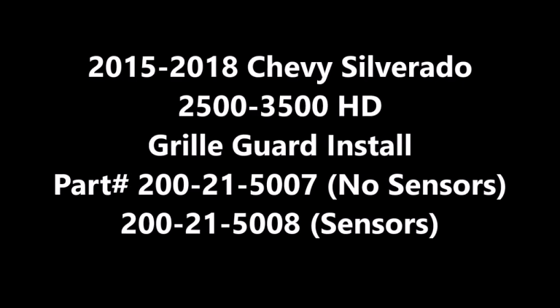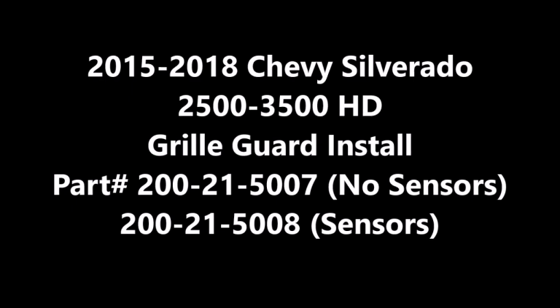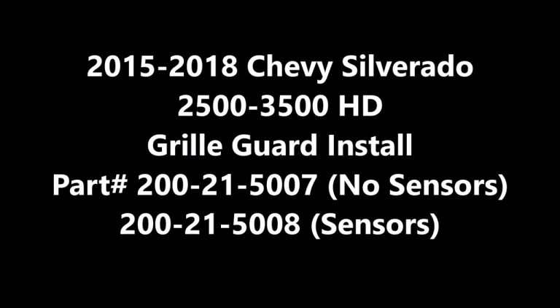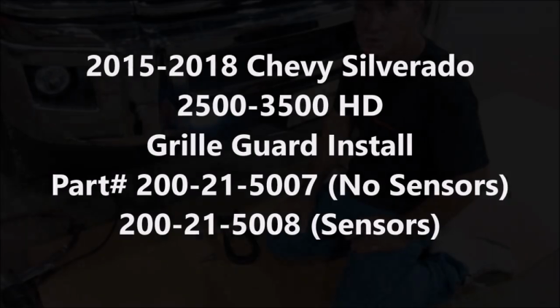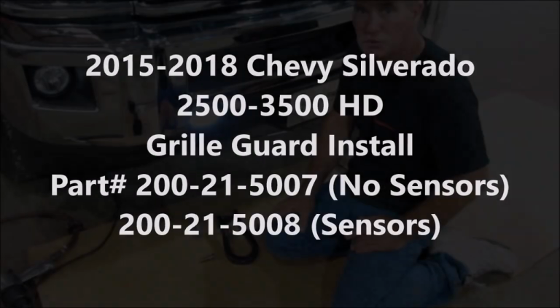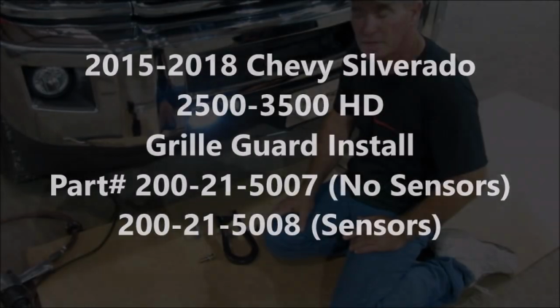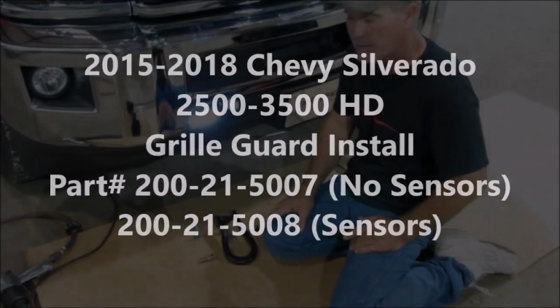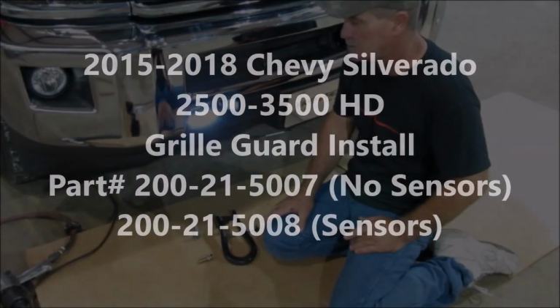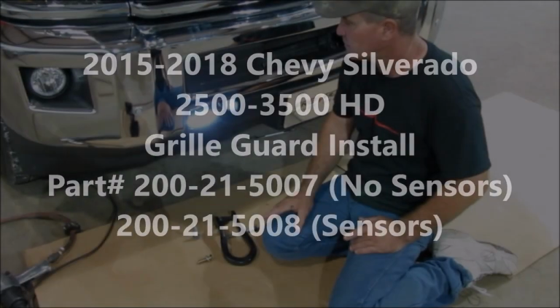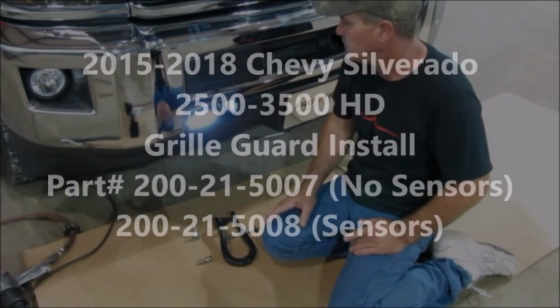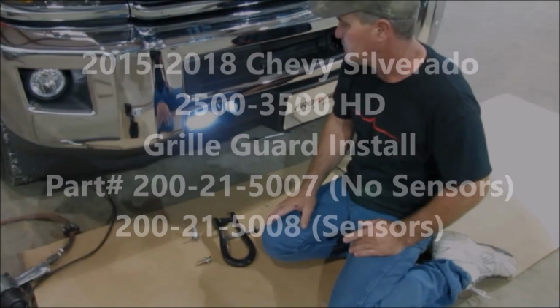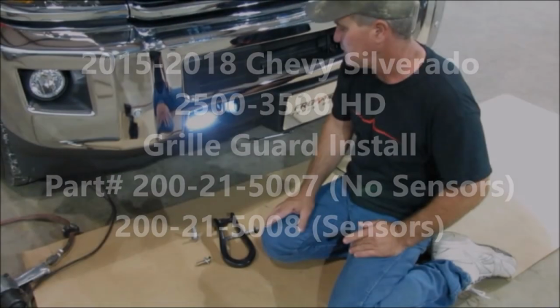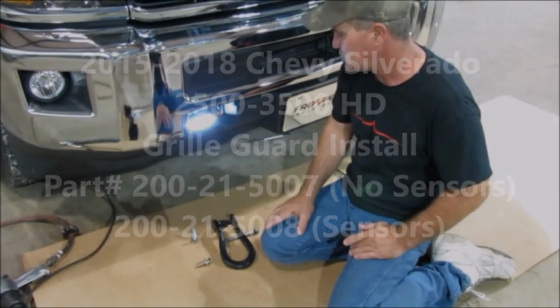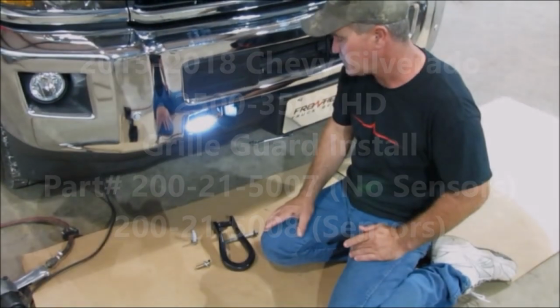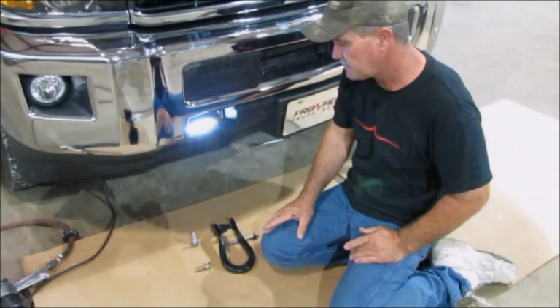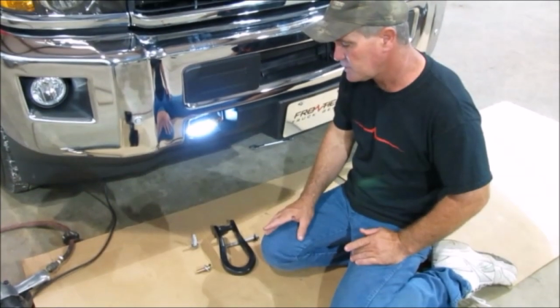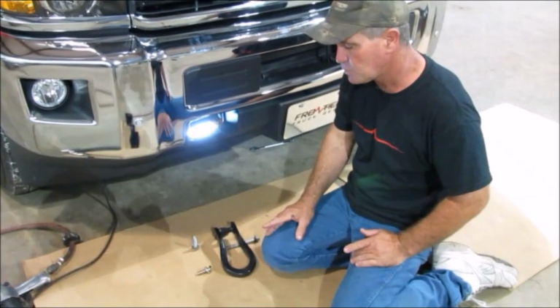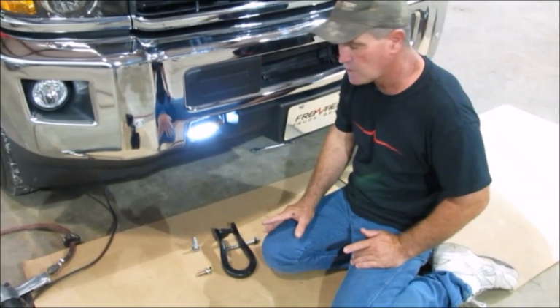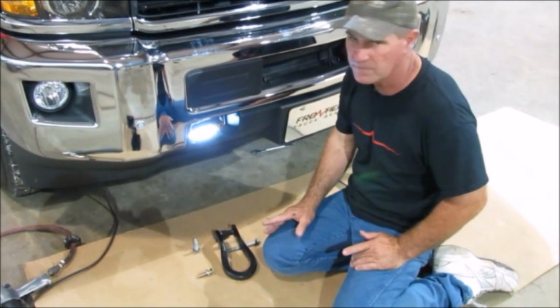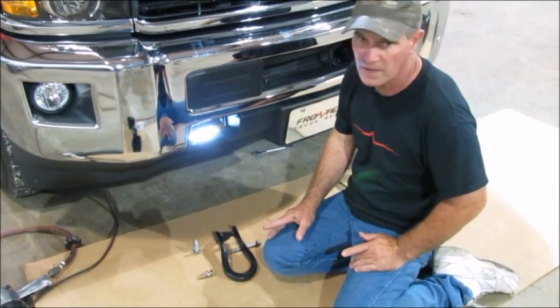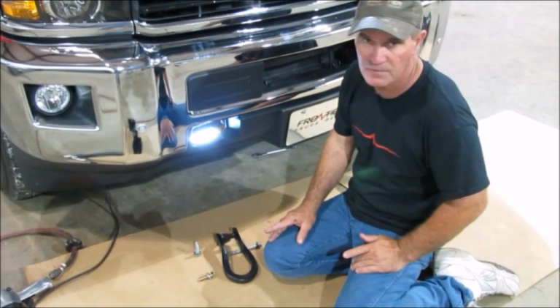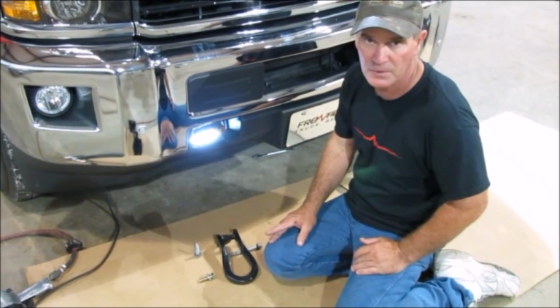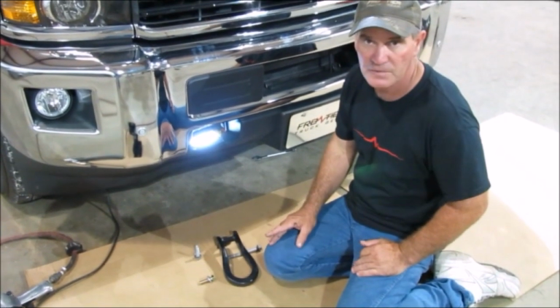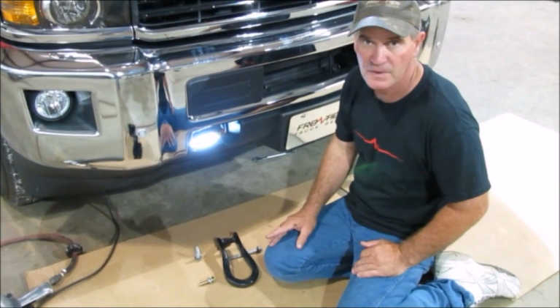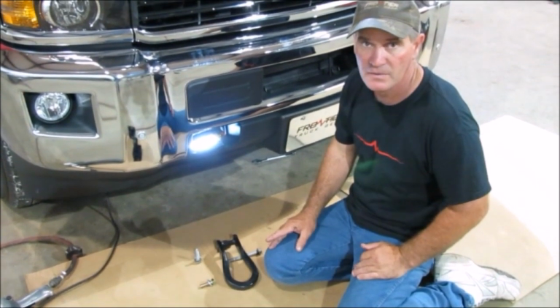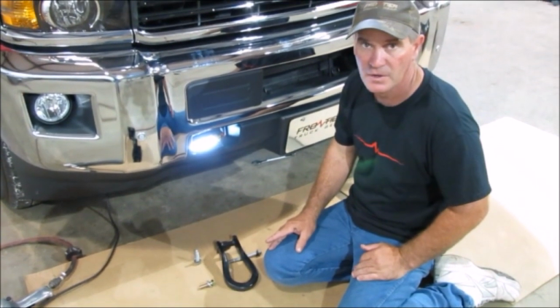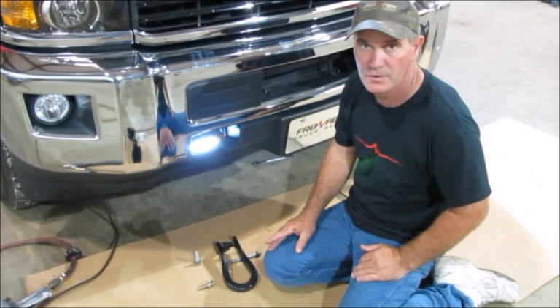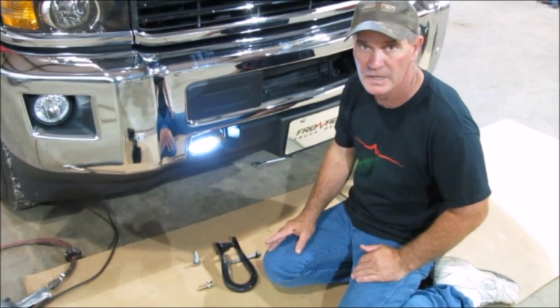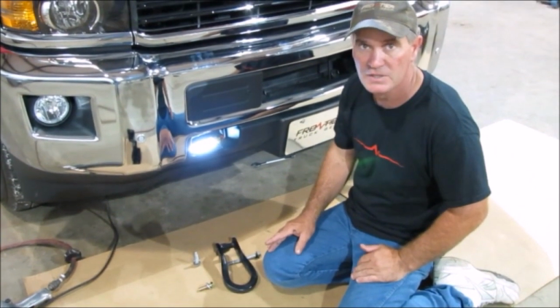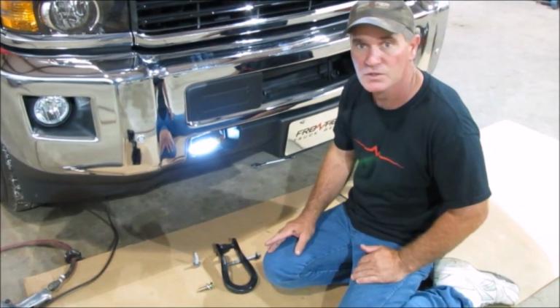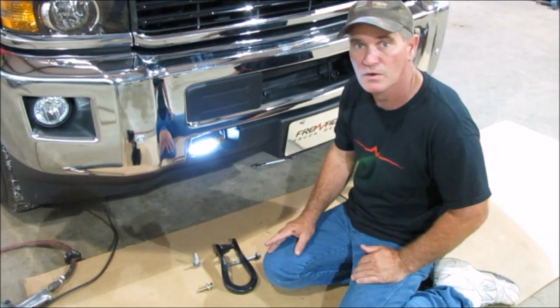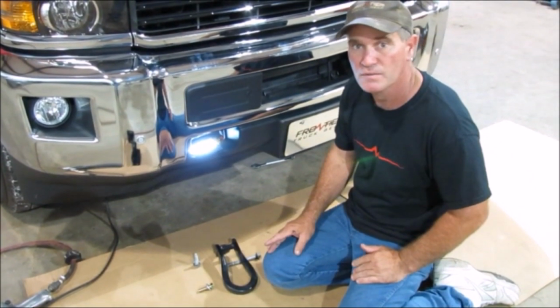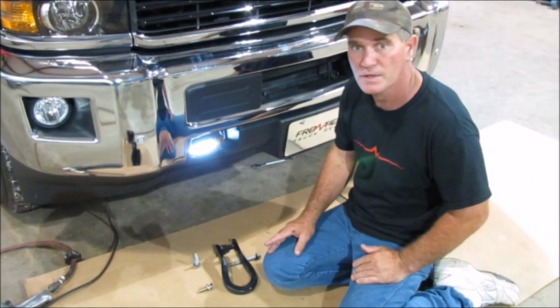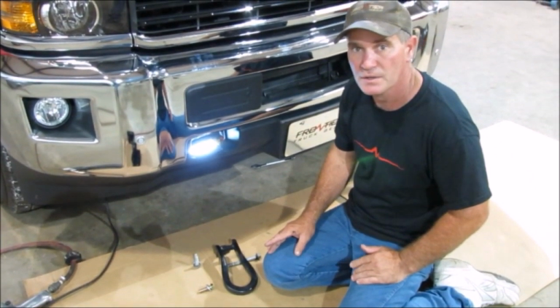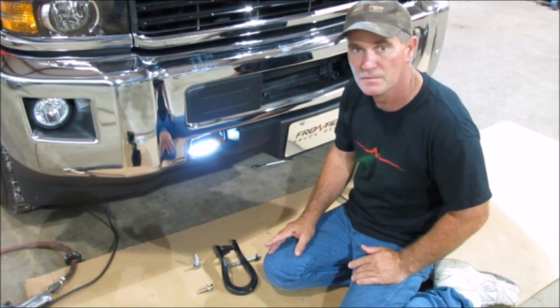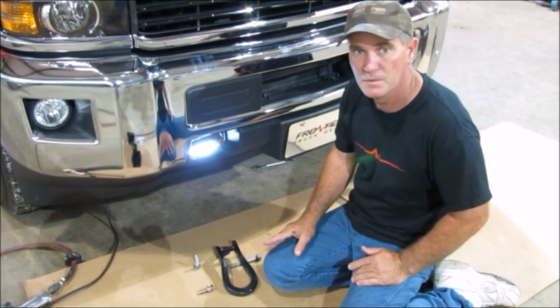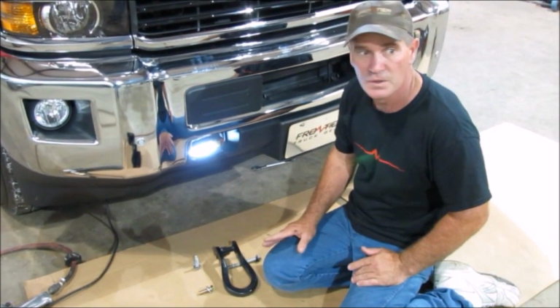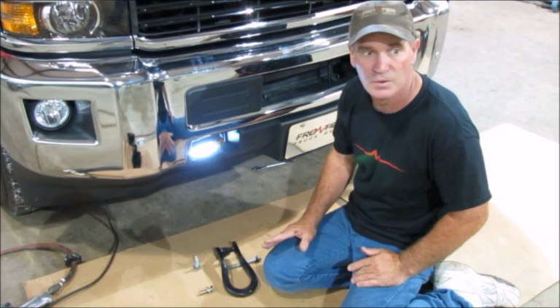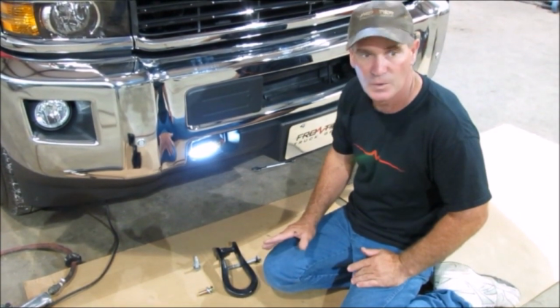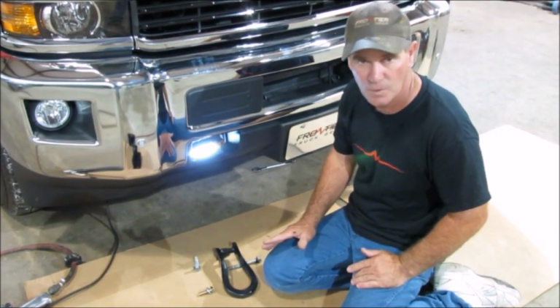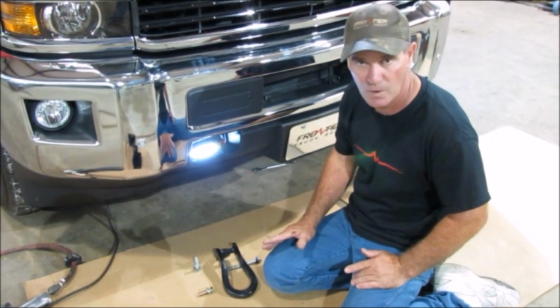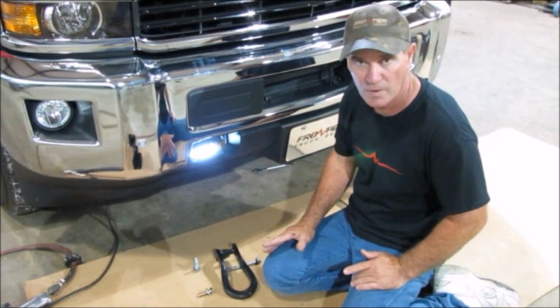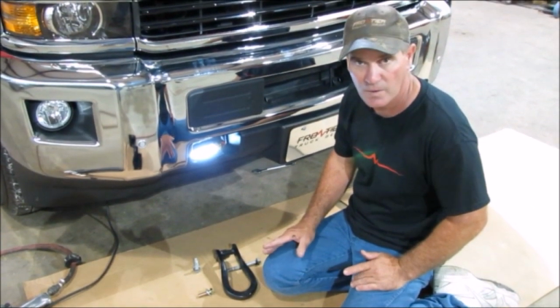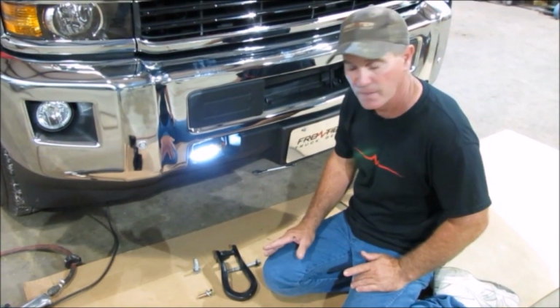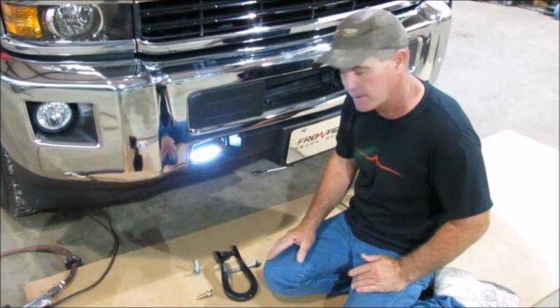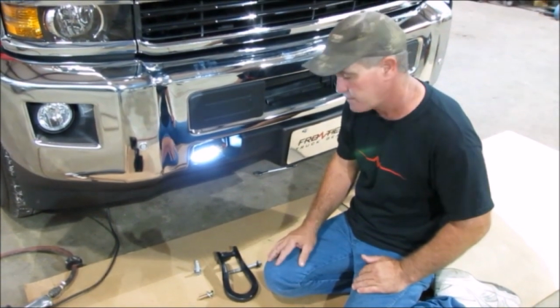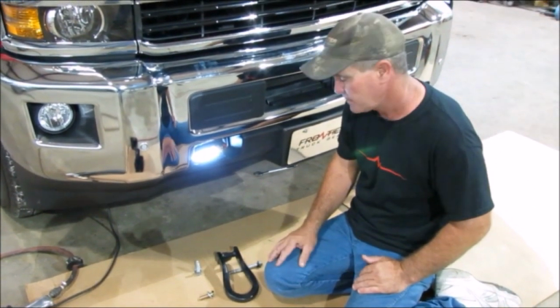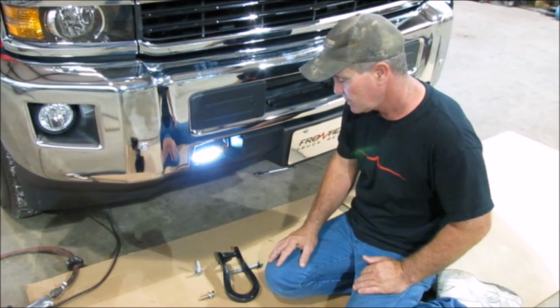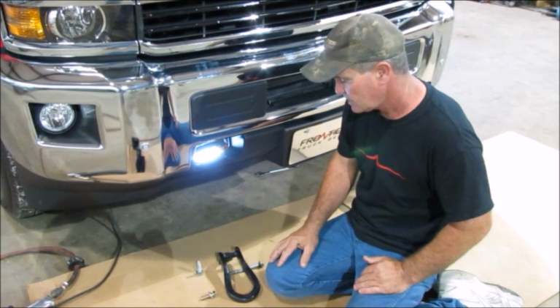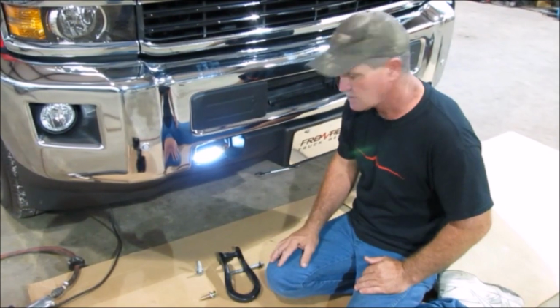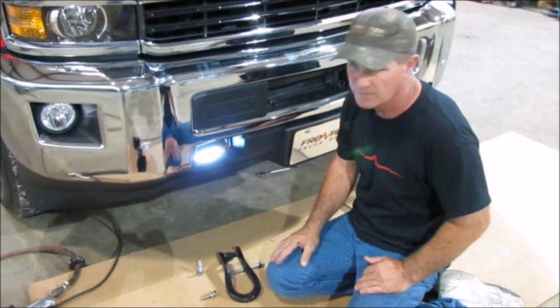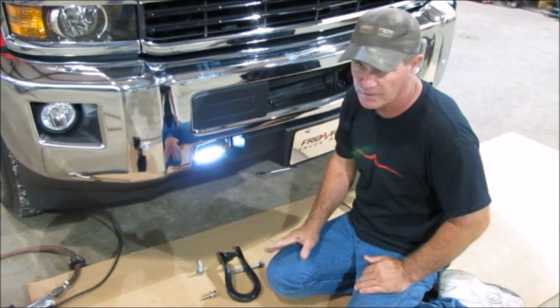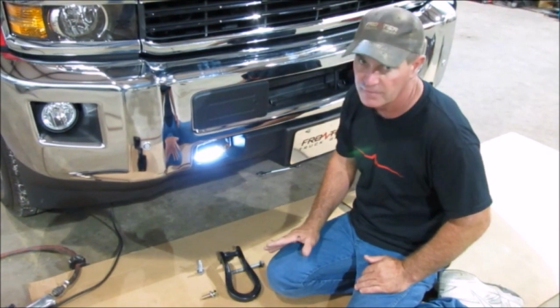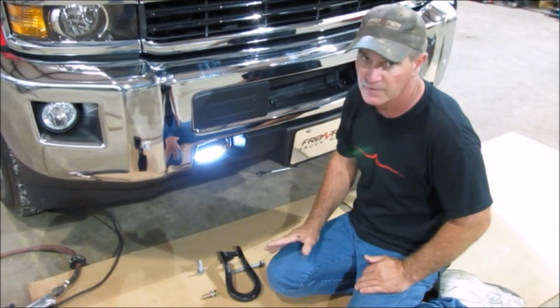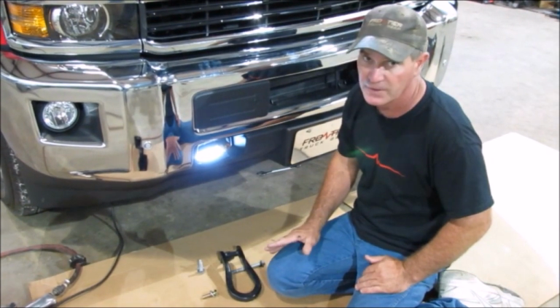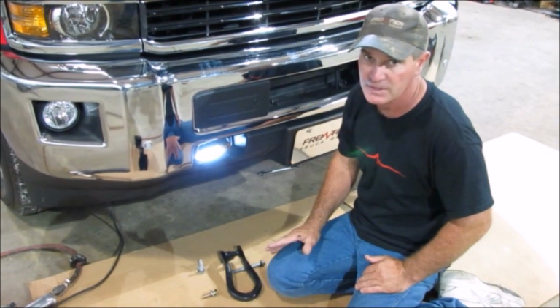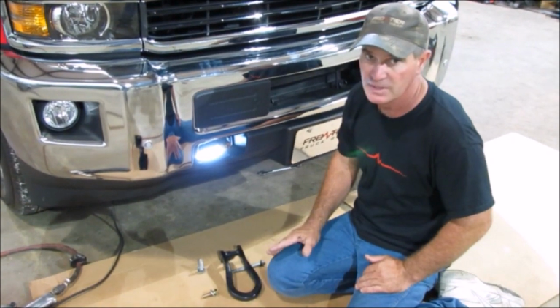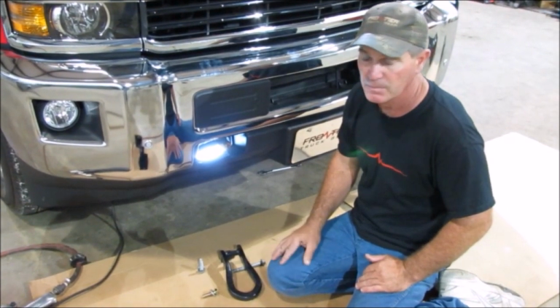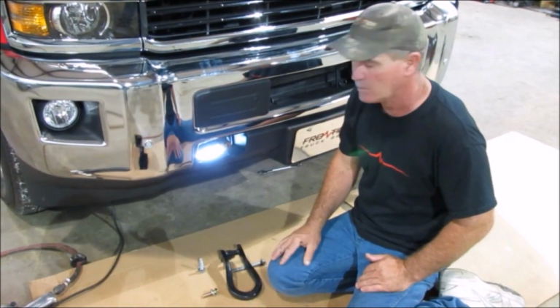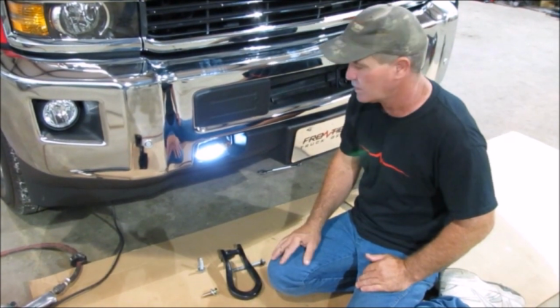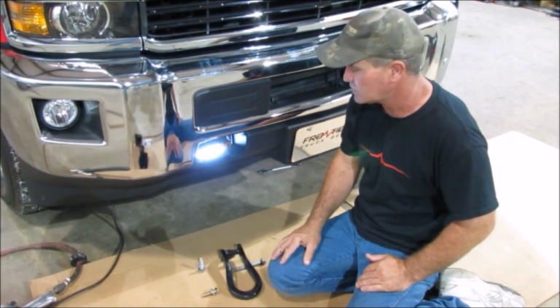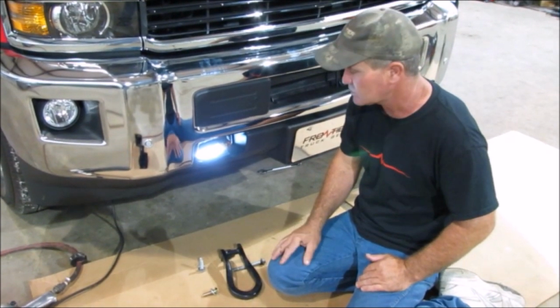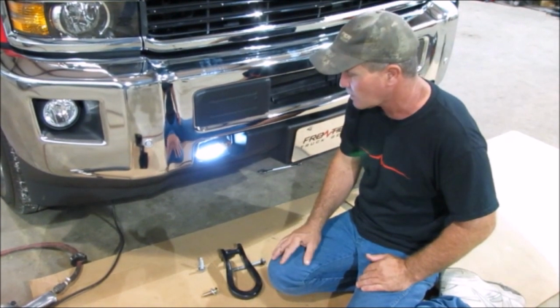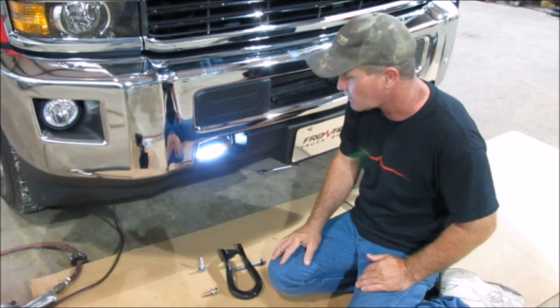This is a 2015 Chevy 2500/3500 install video for the Grill Guard. It's a very simple install.